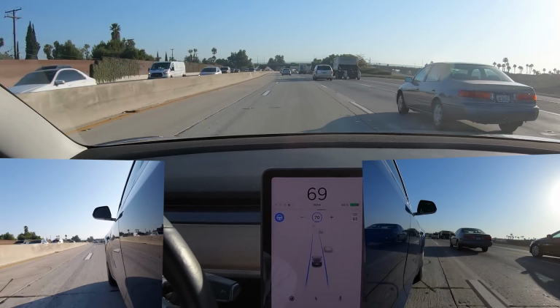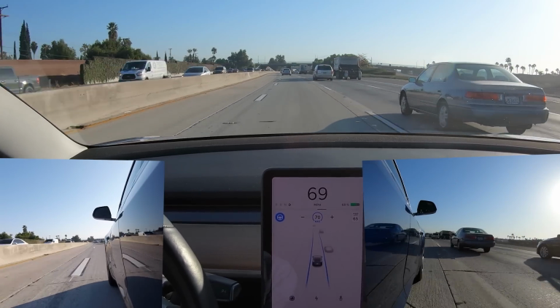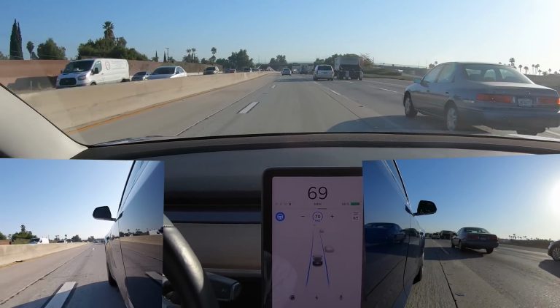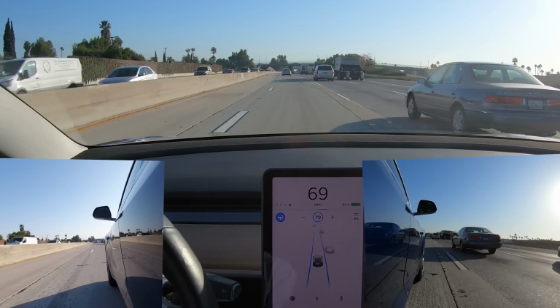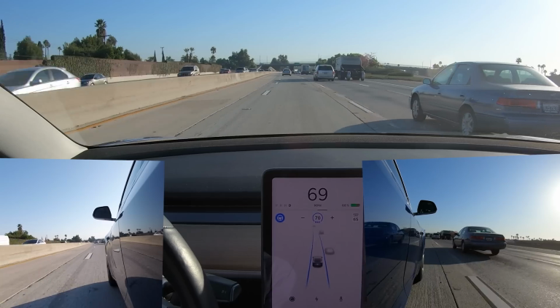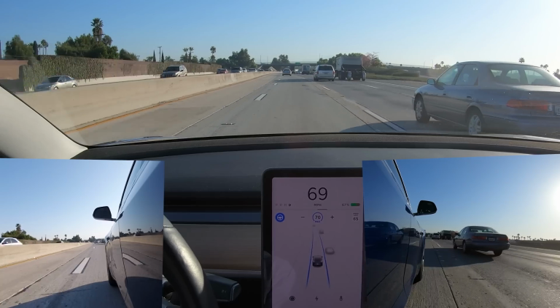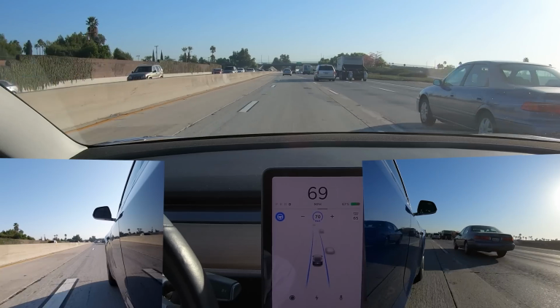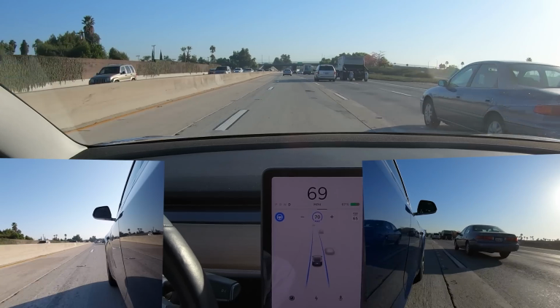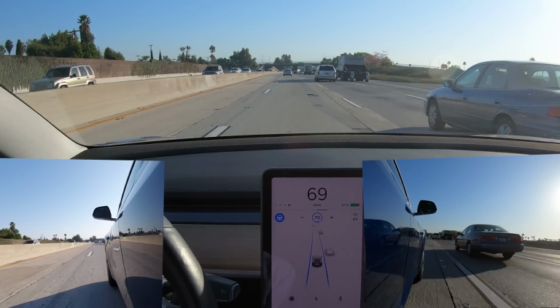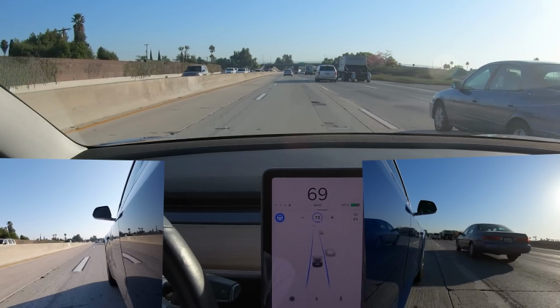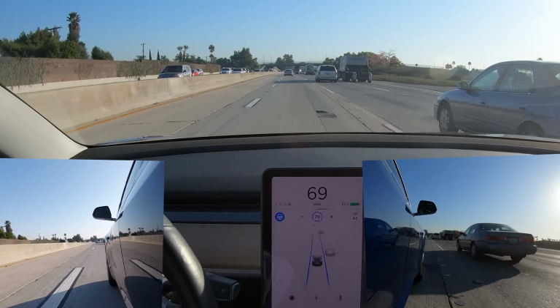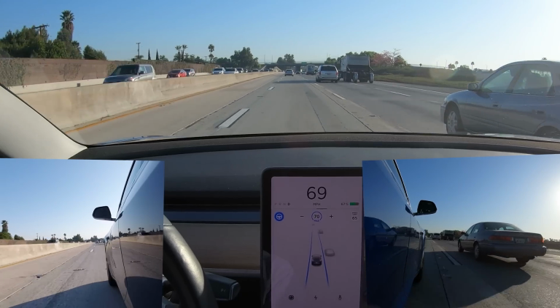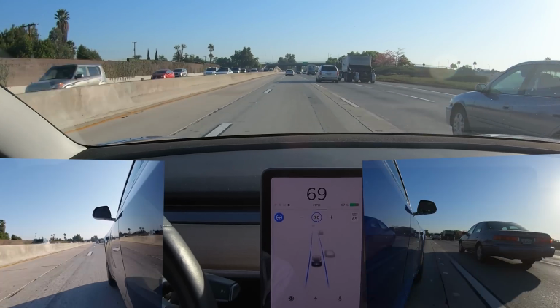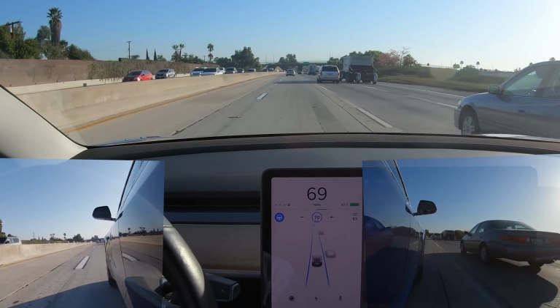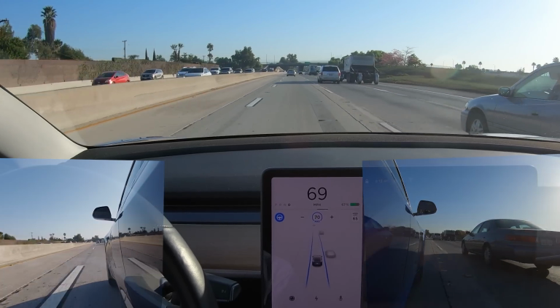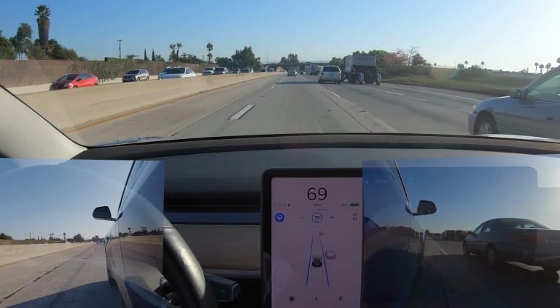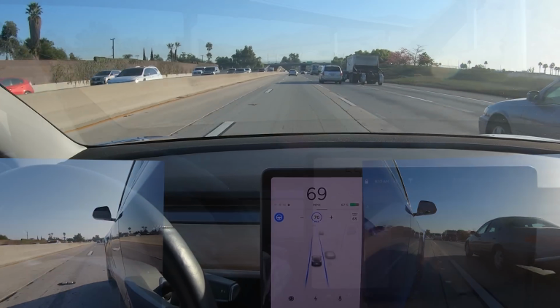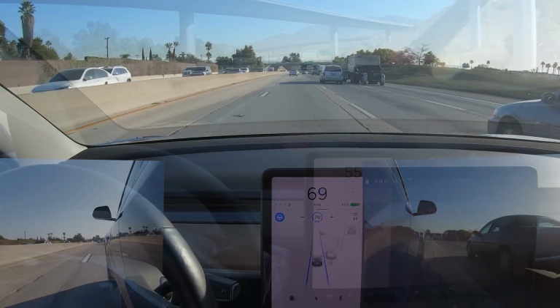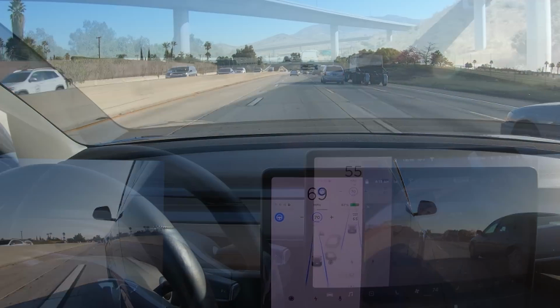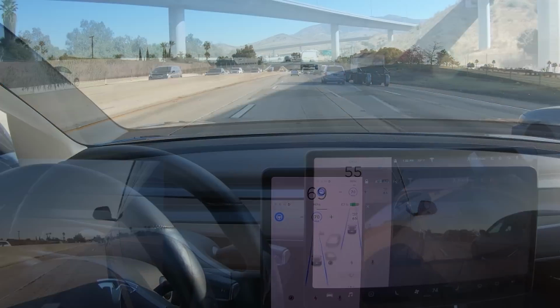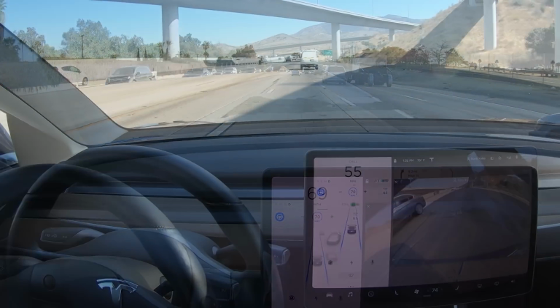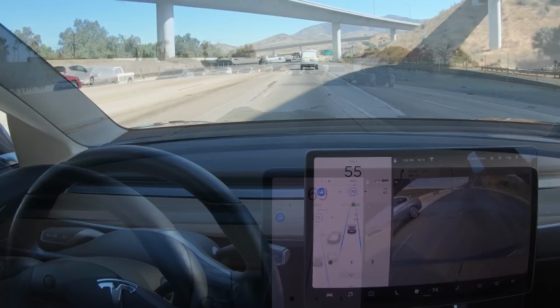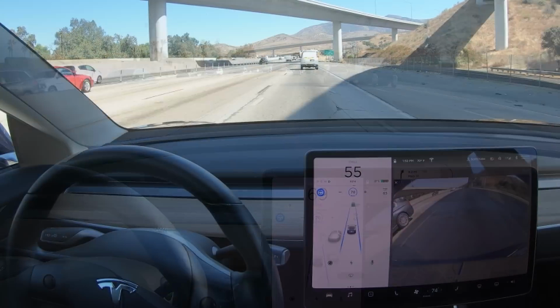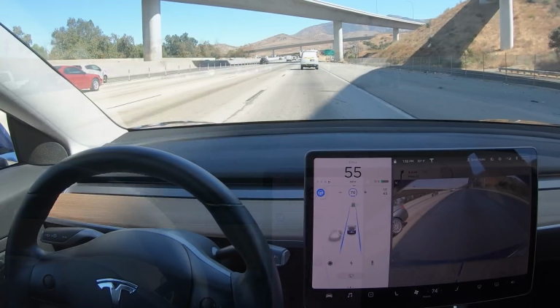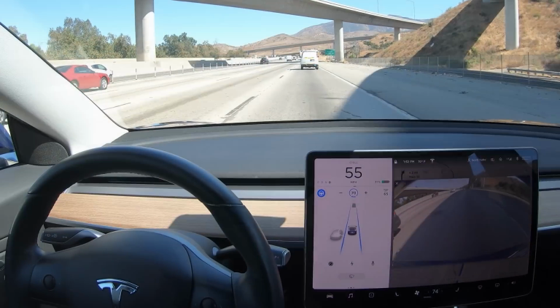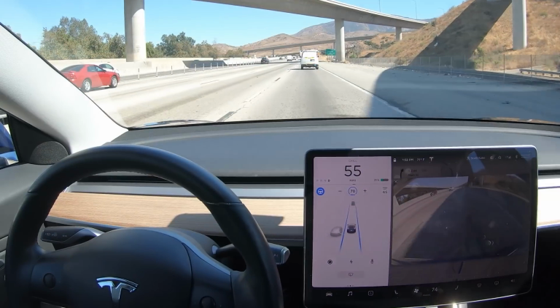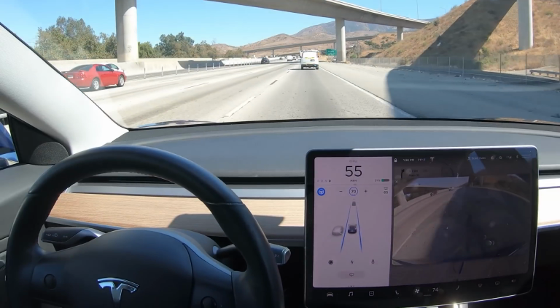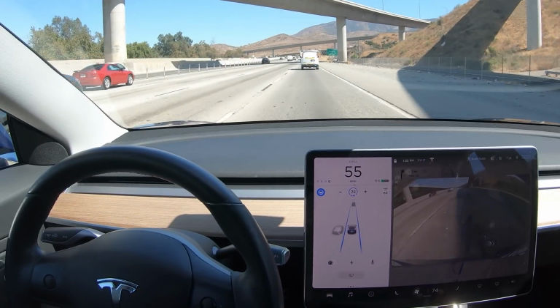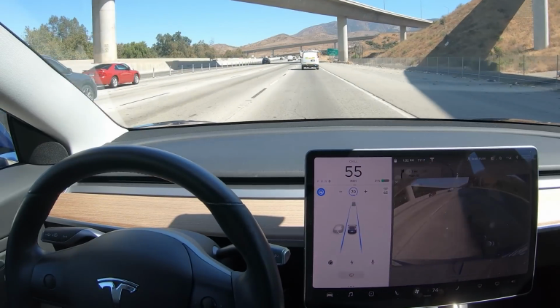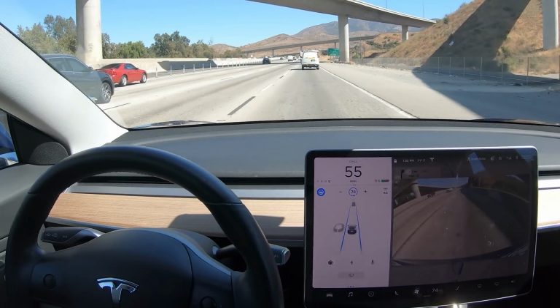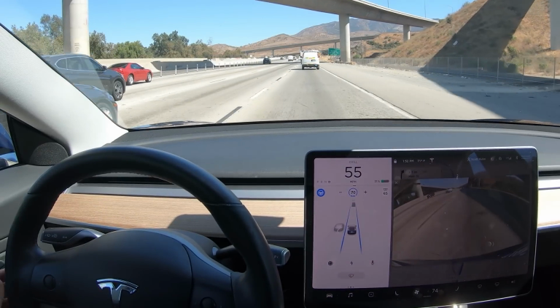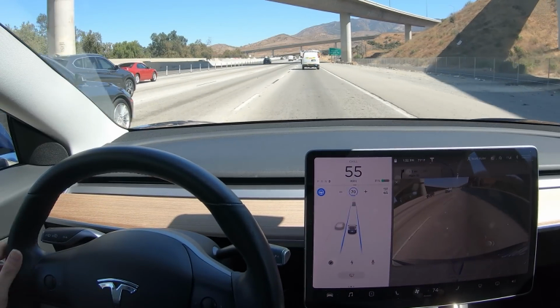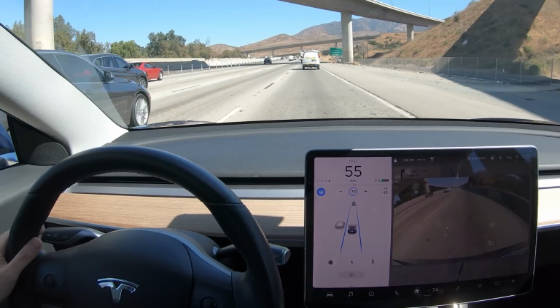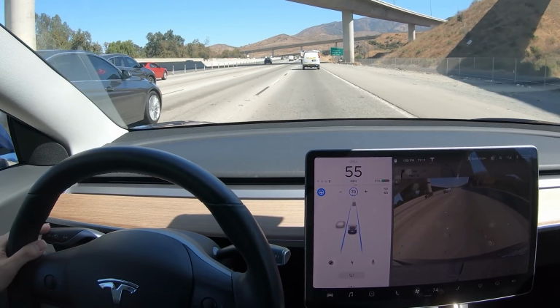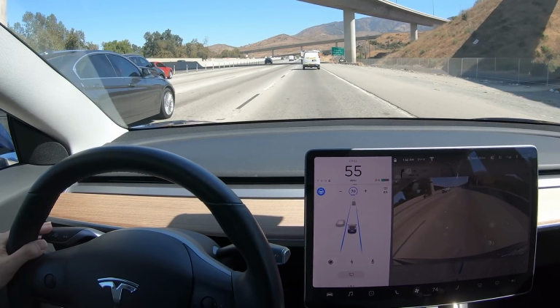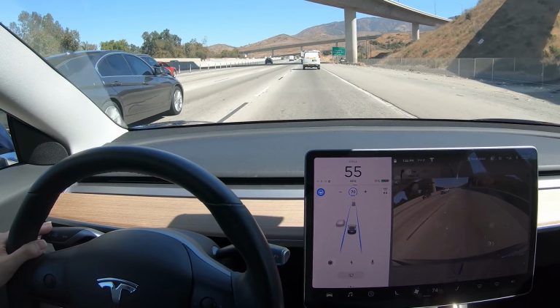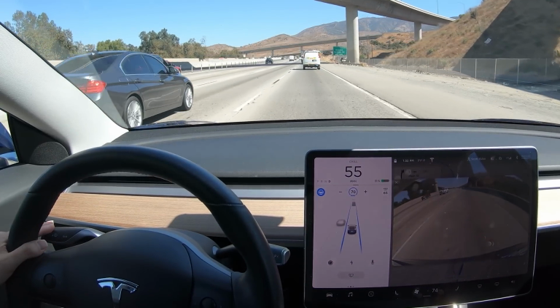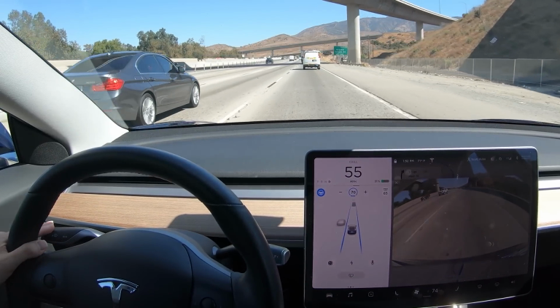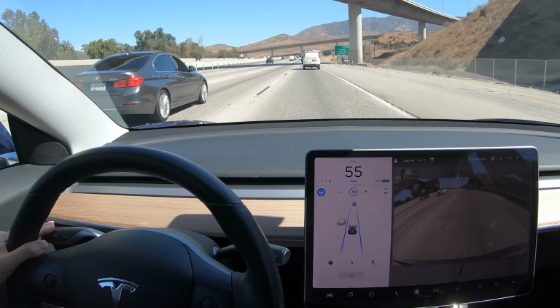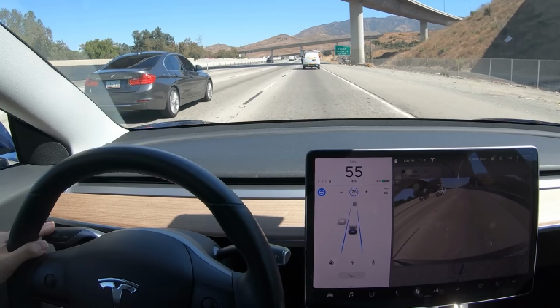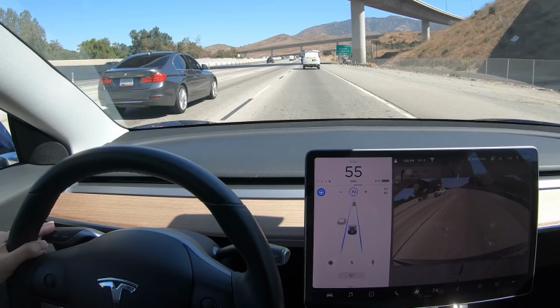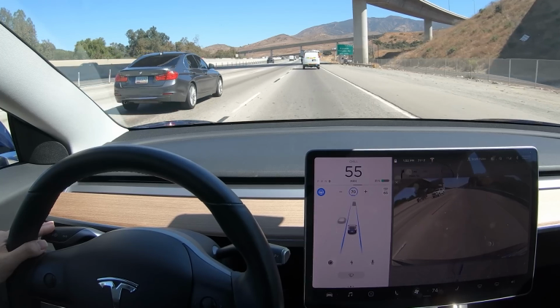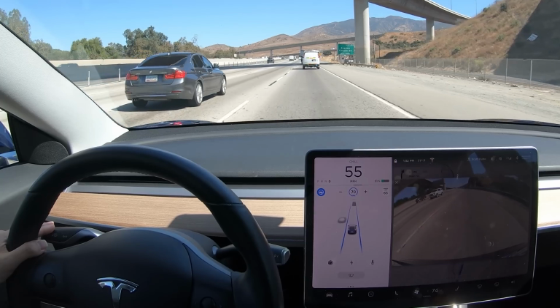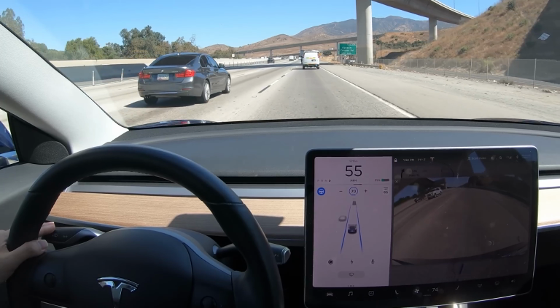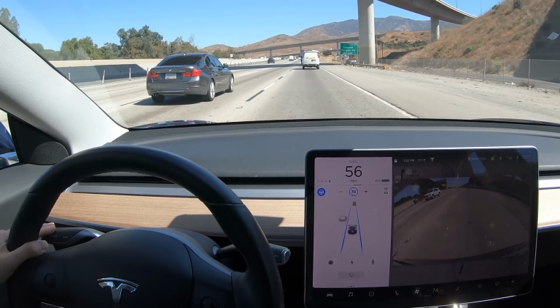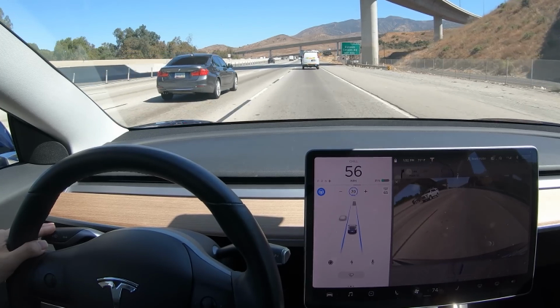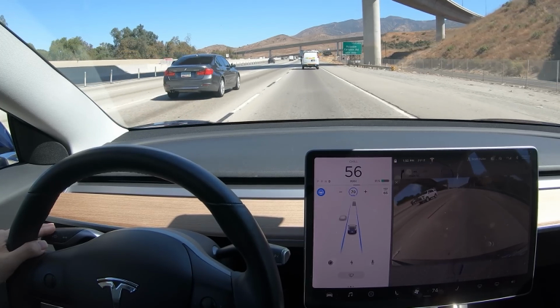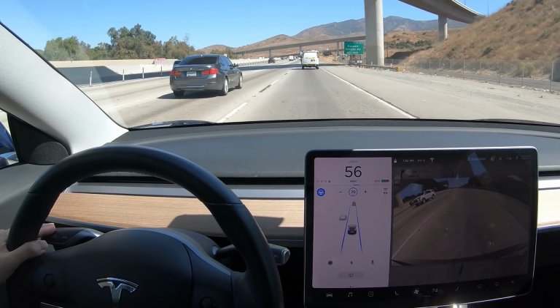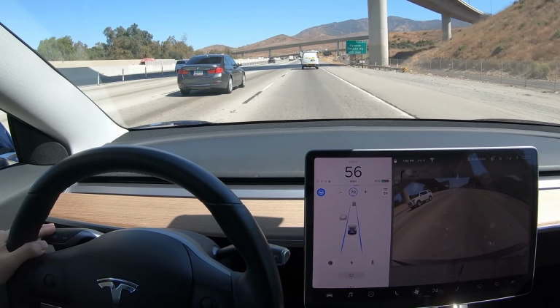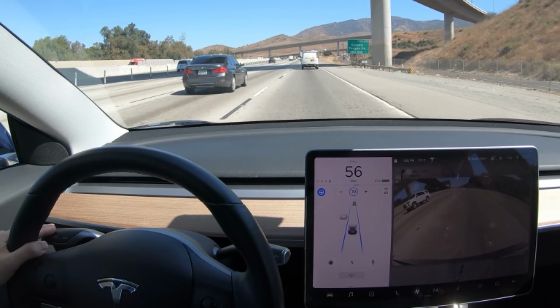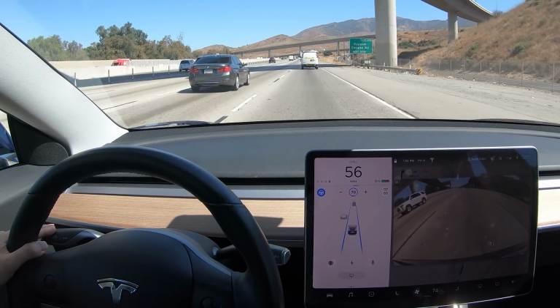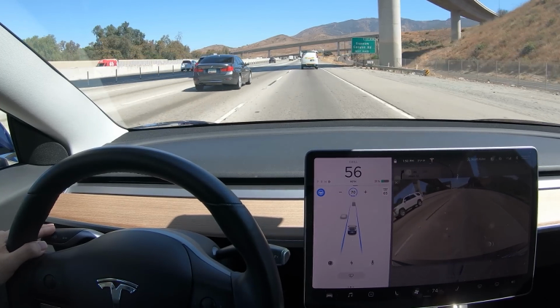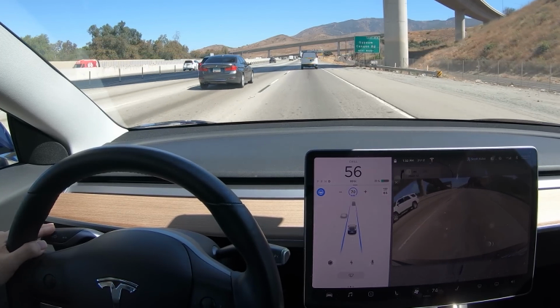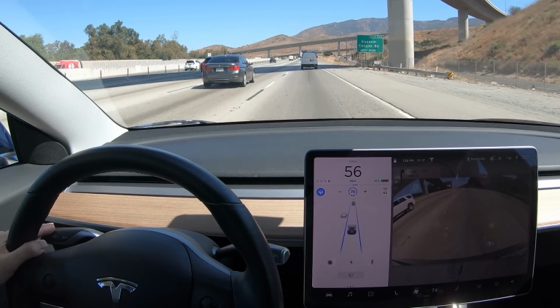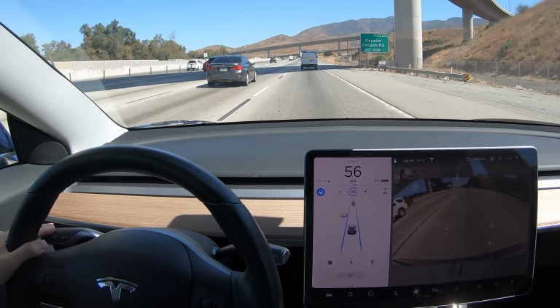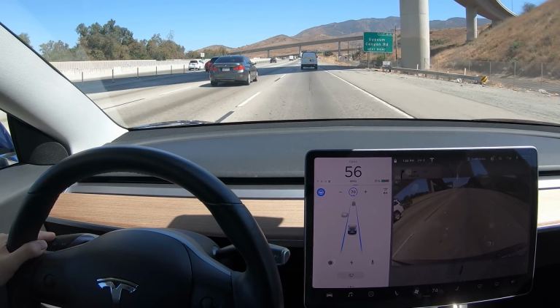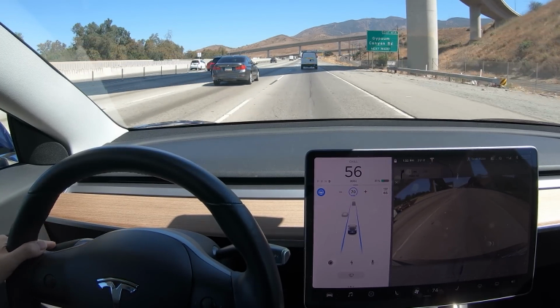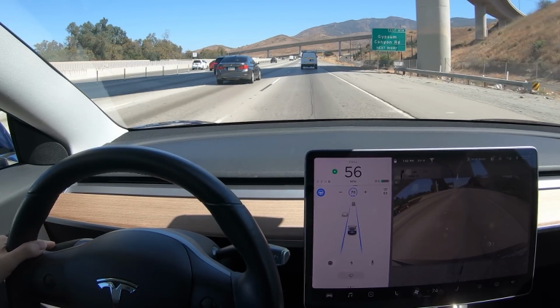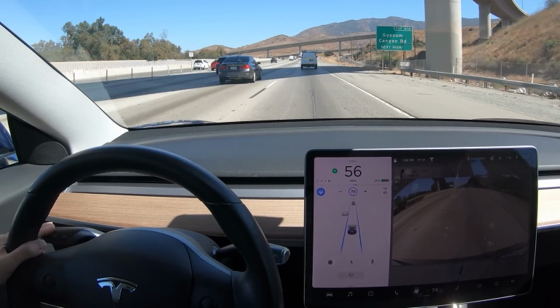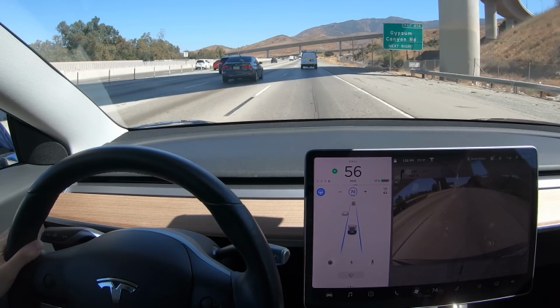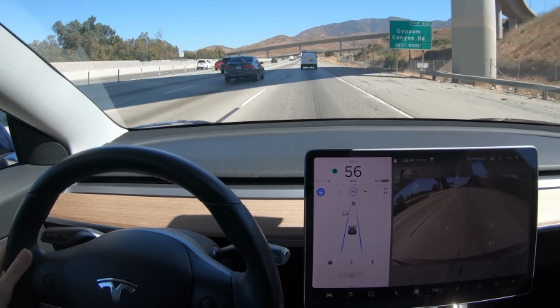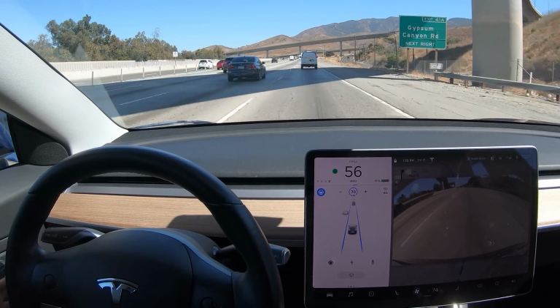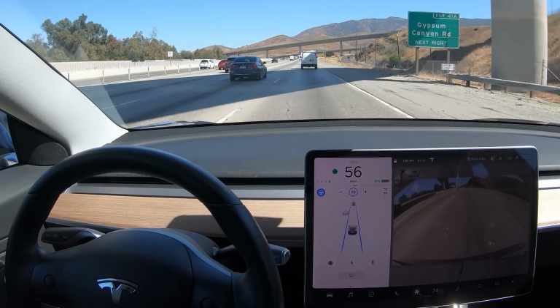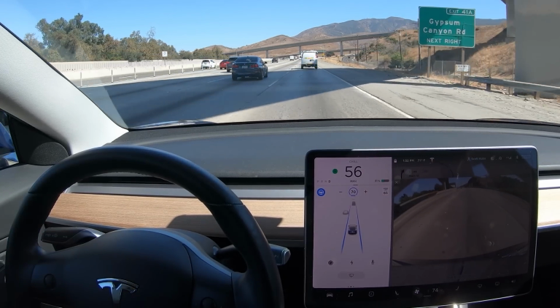Pretty cool that it's doing this and behaving more like us human drivers do.